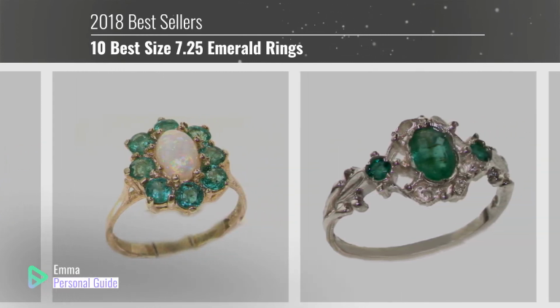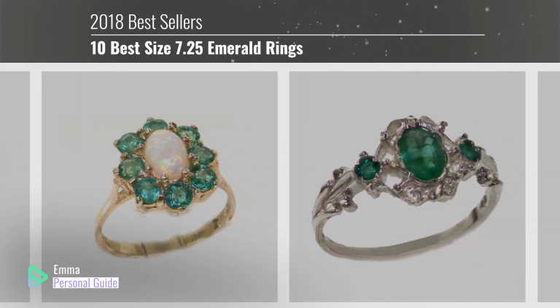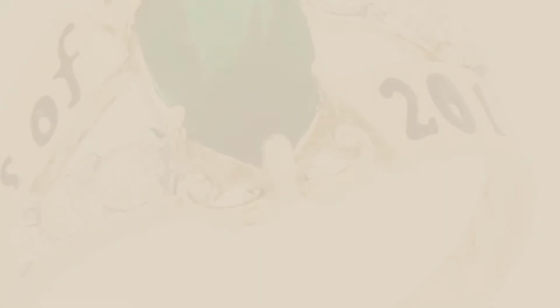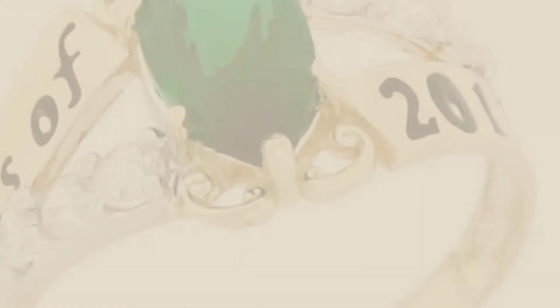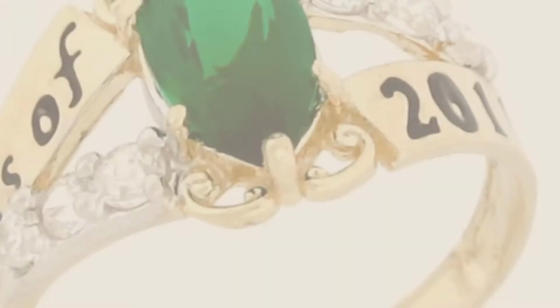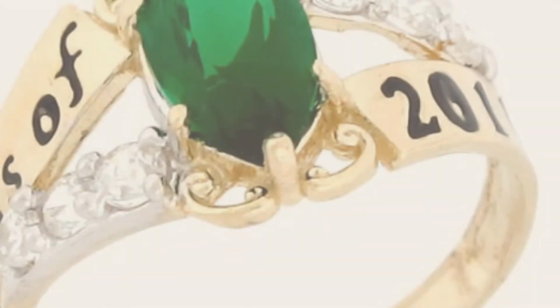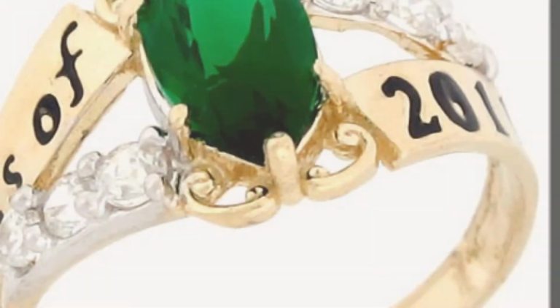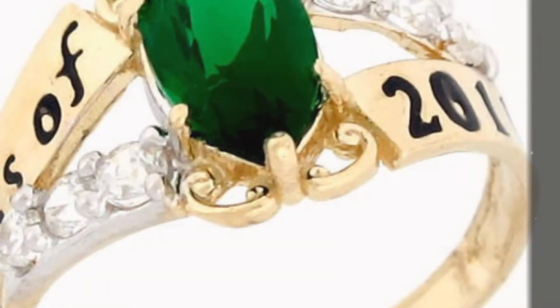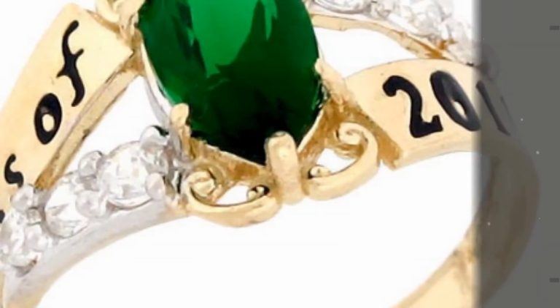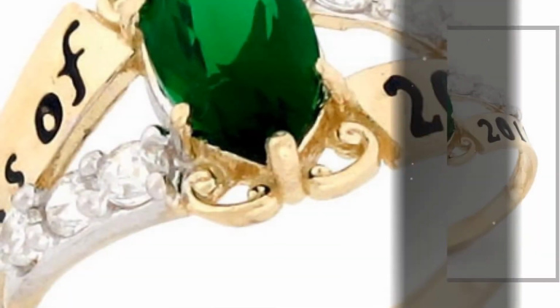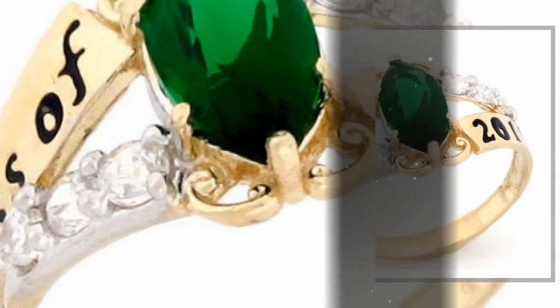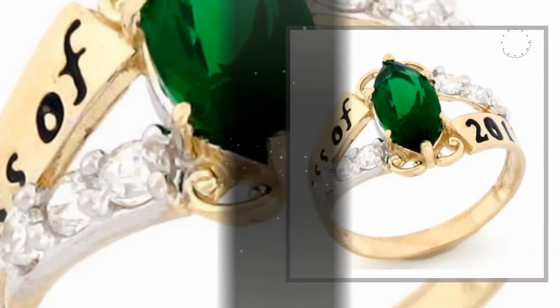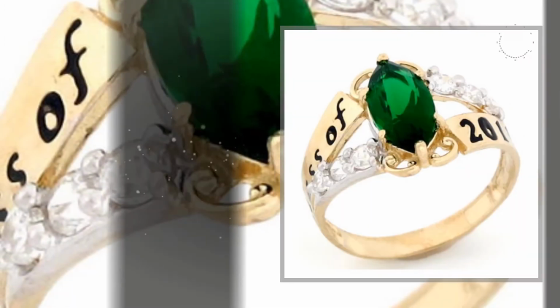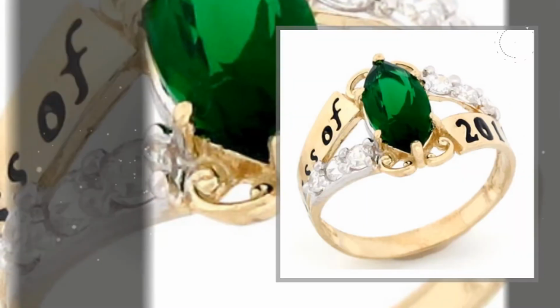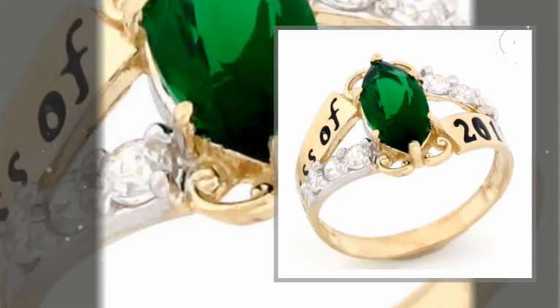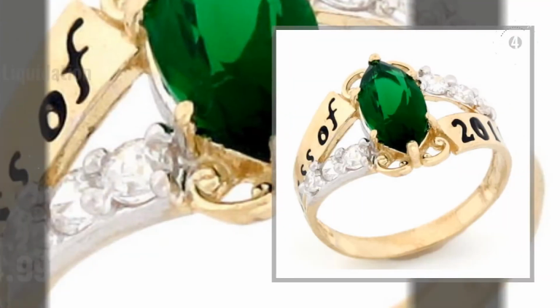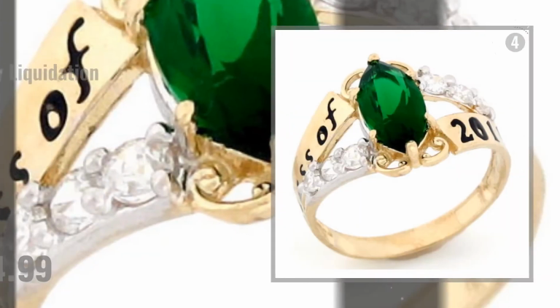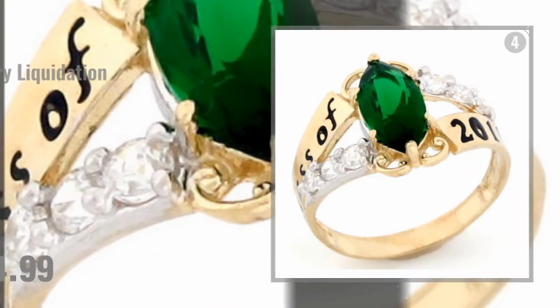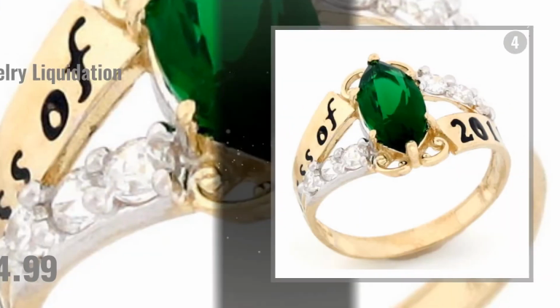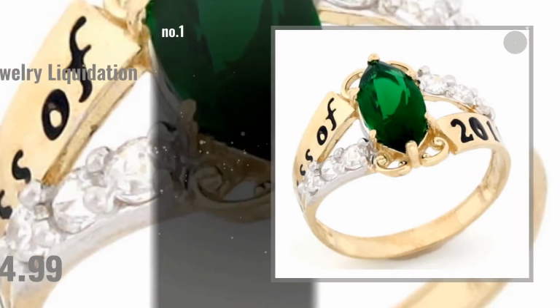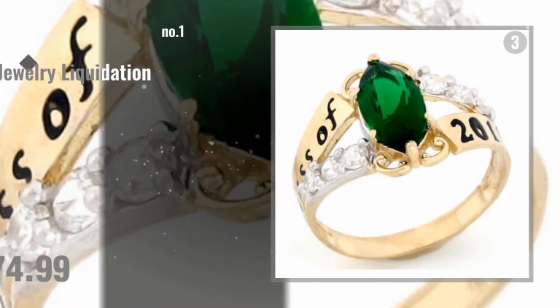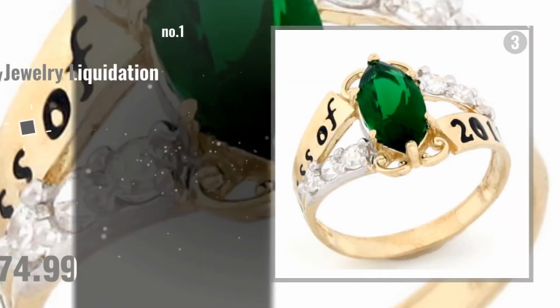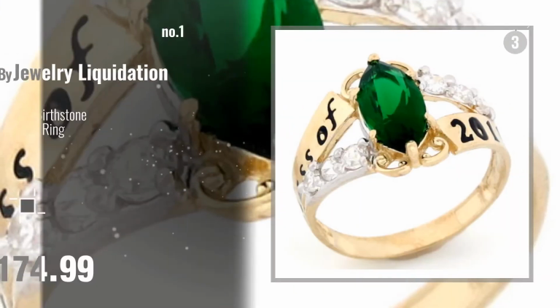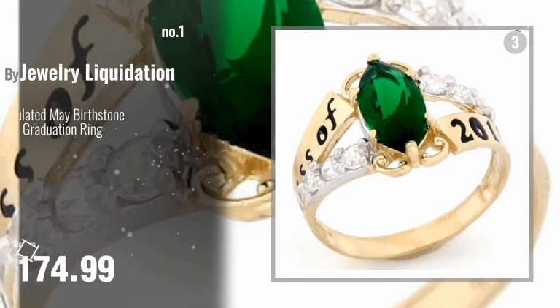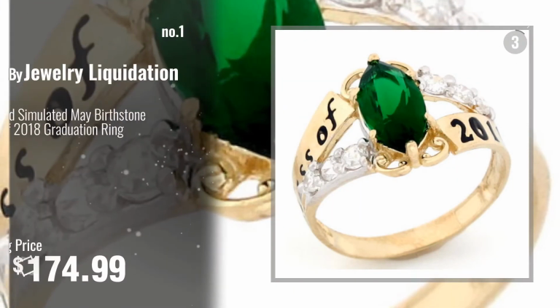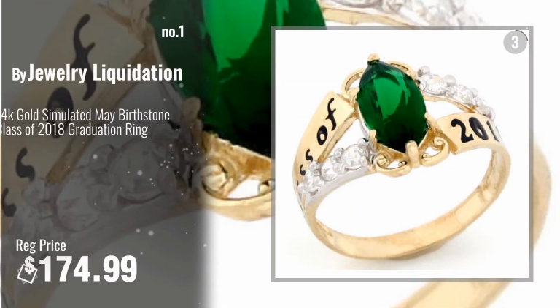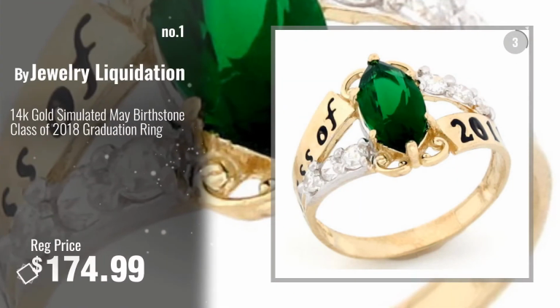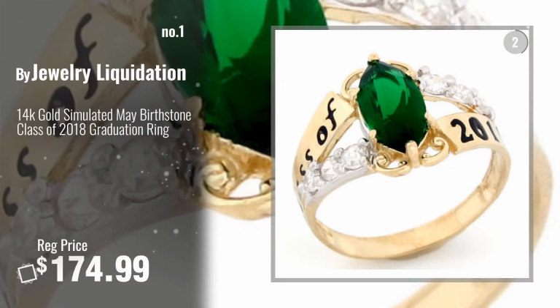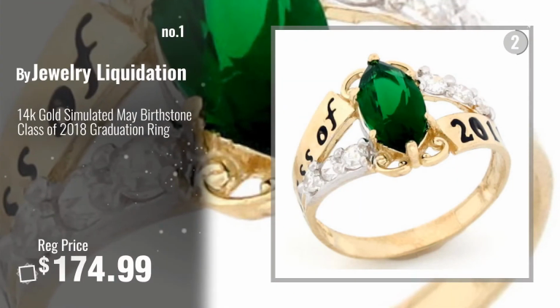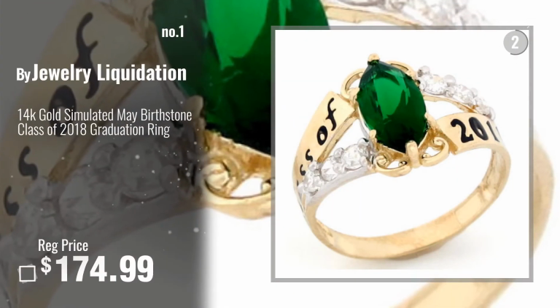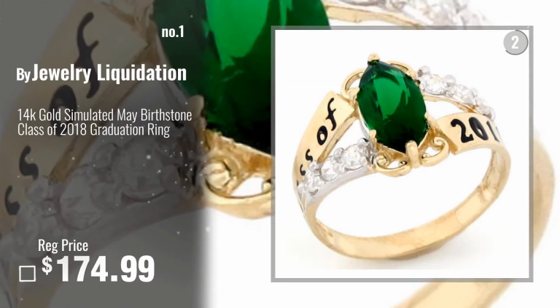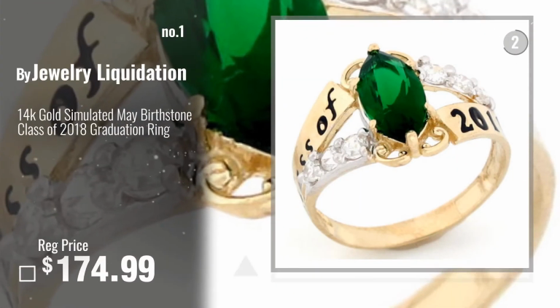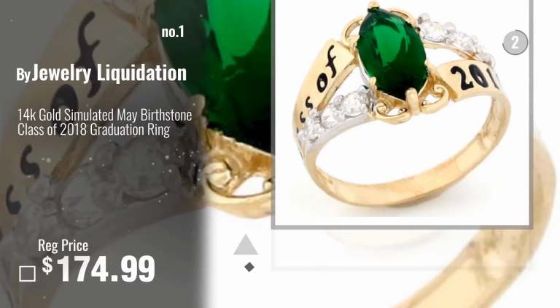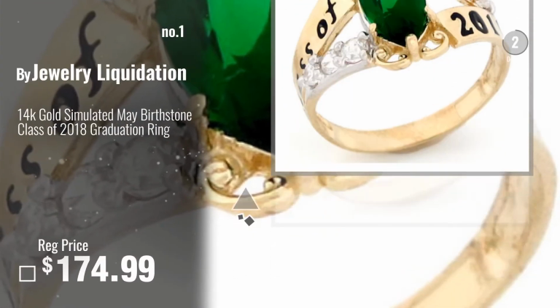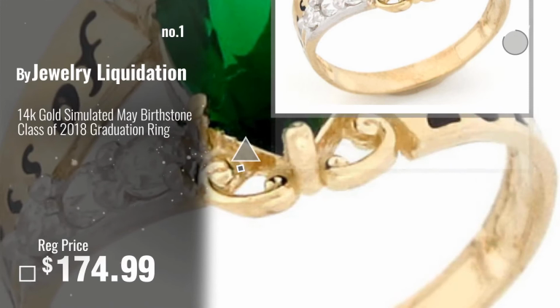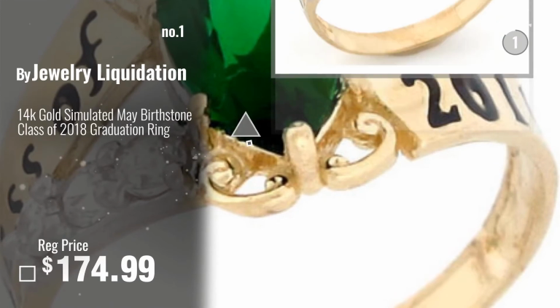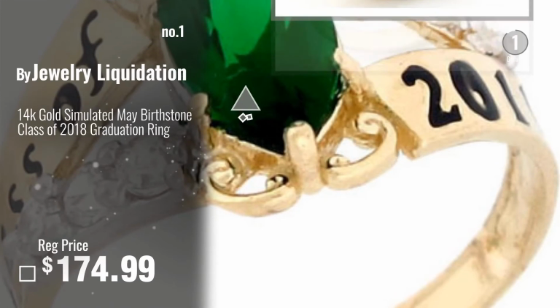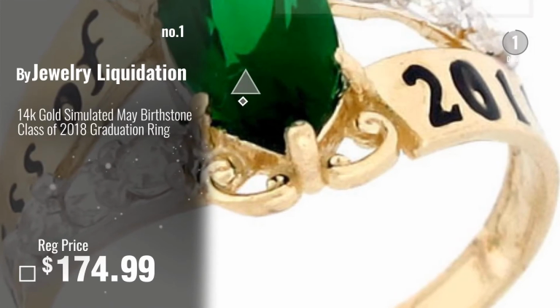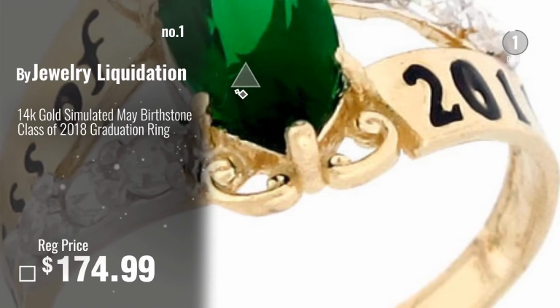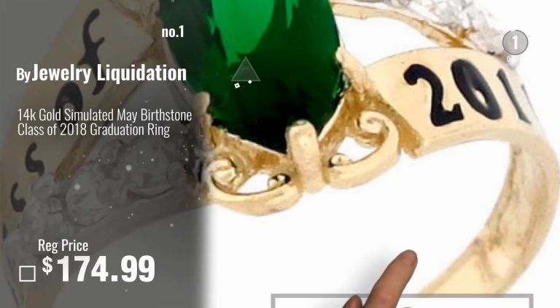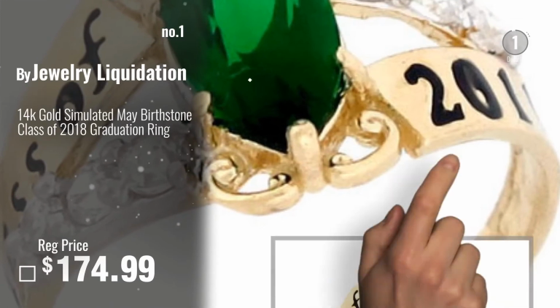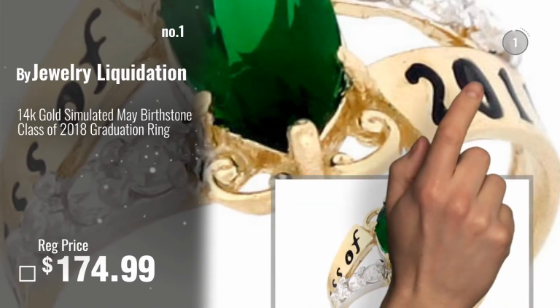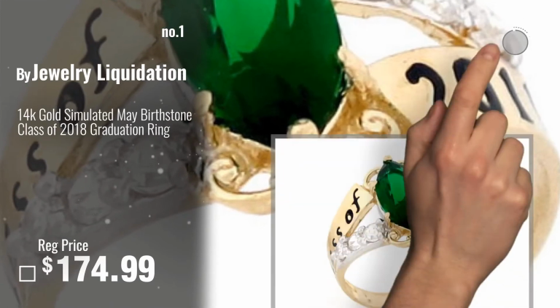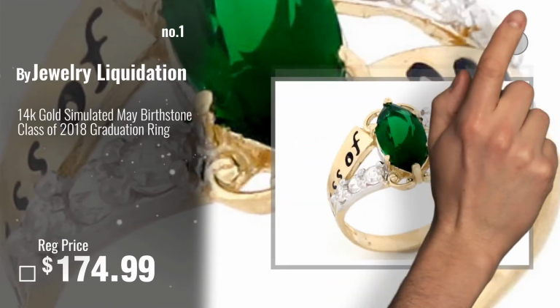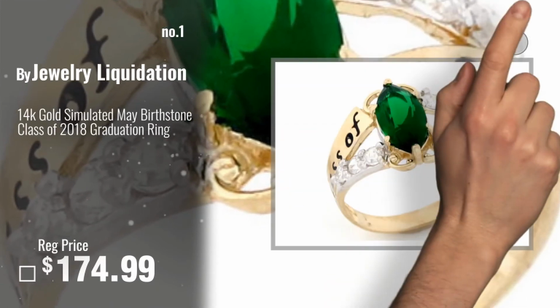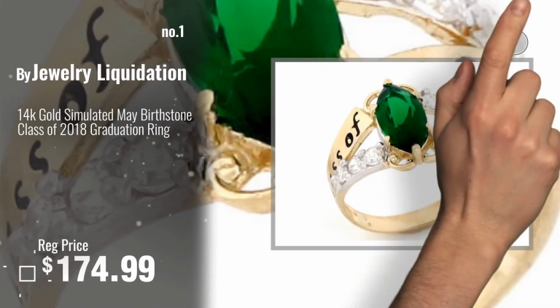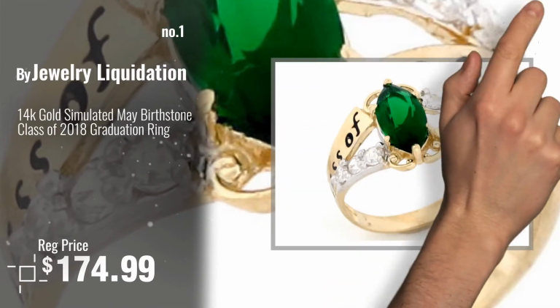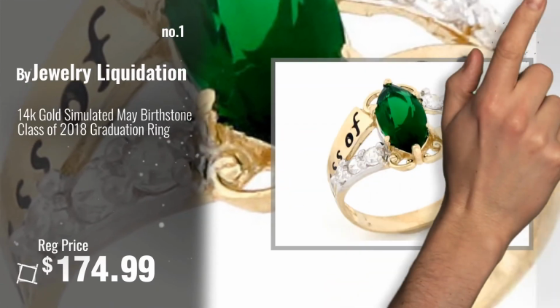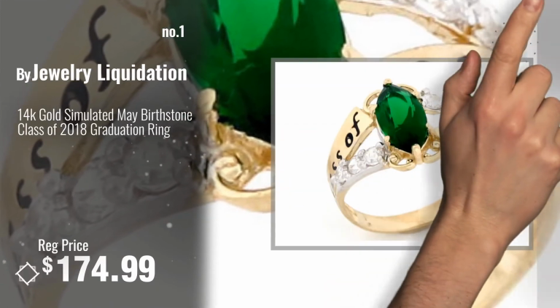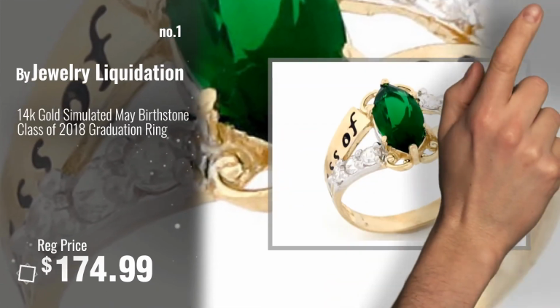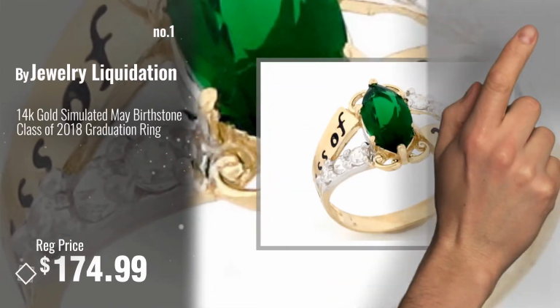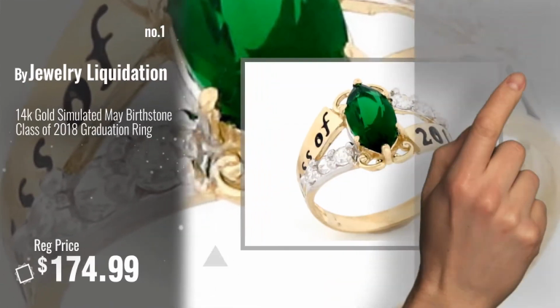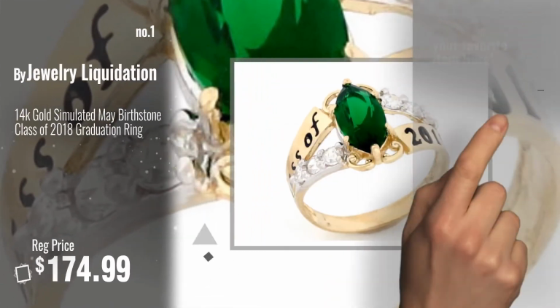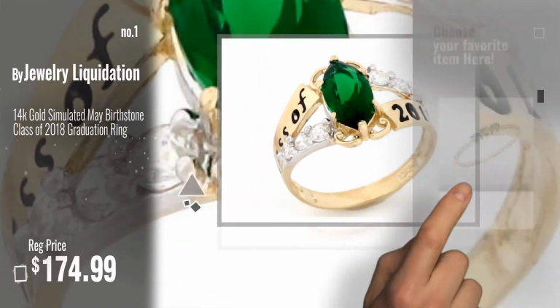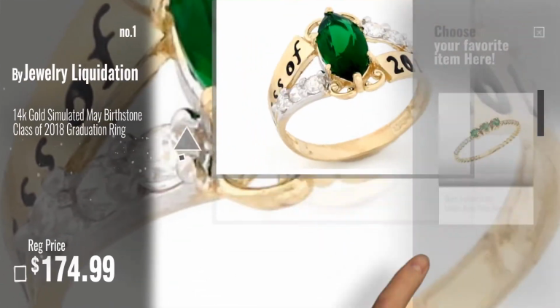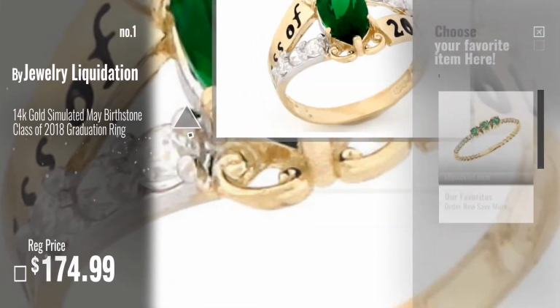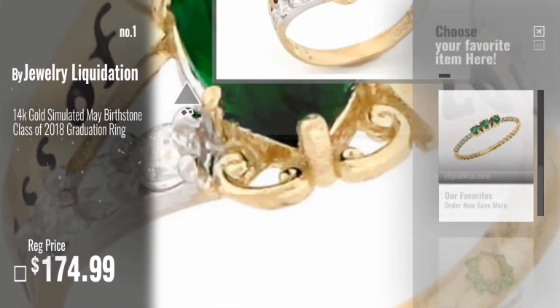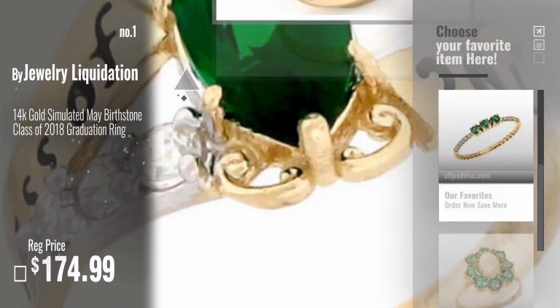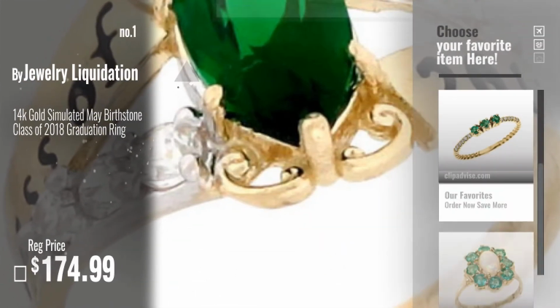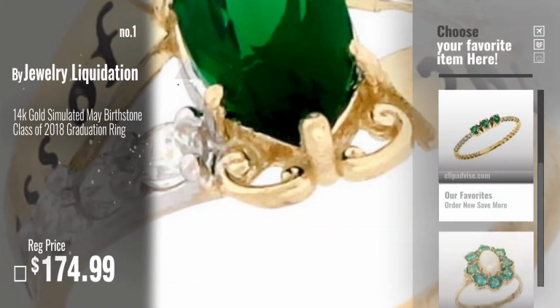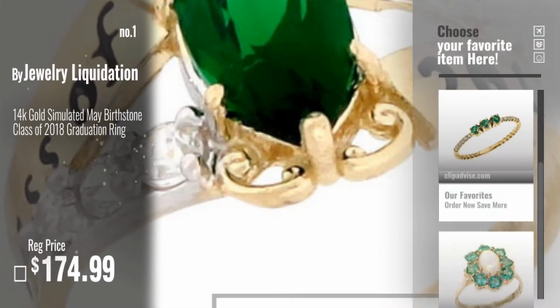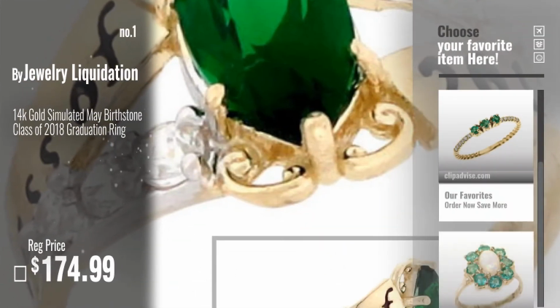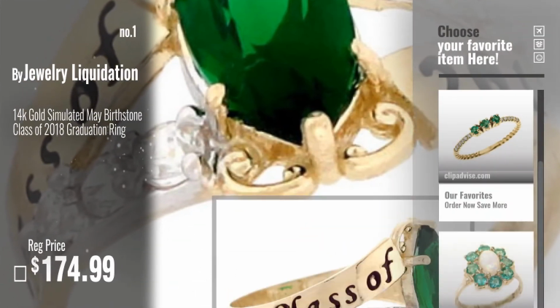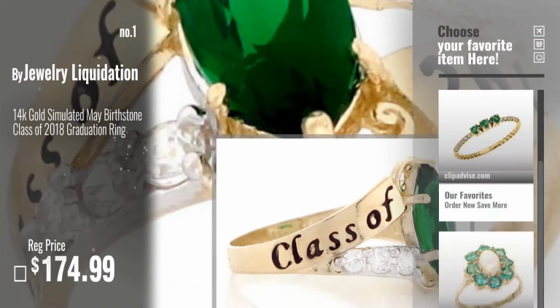Number 1, Best Seller, by Jewelry Liquidation. Watch this video, choose your favorite.